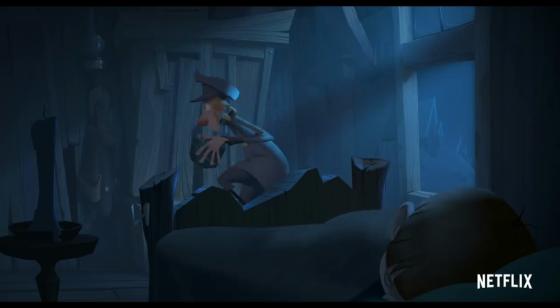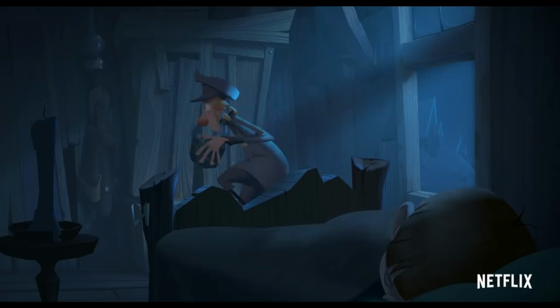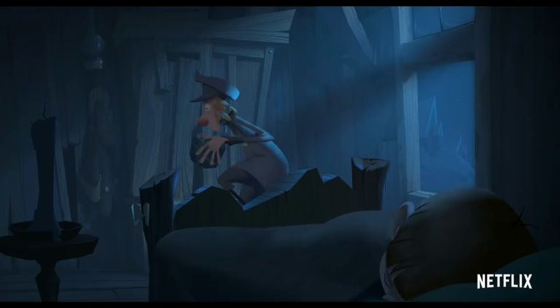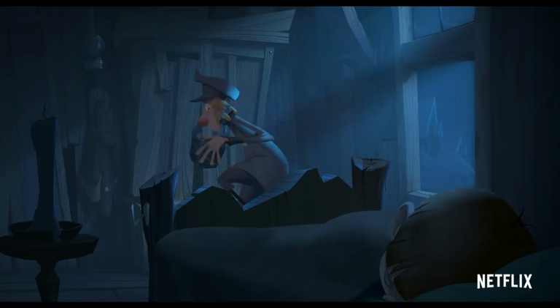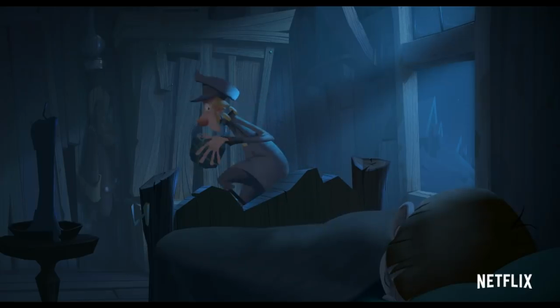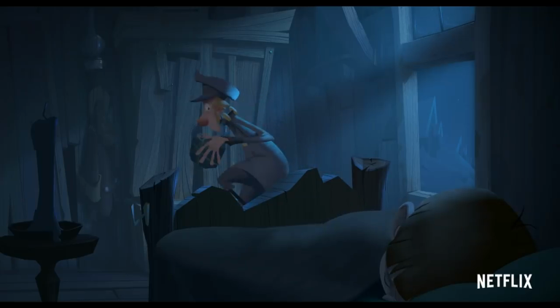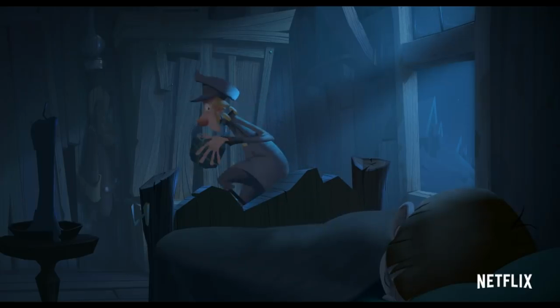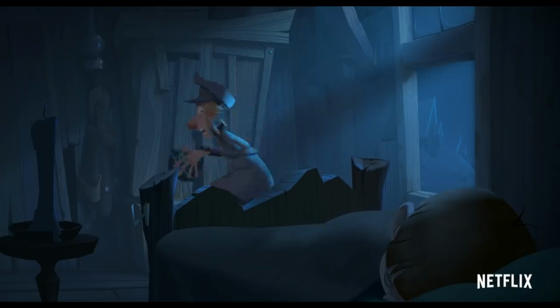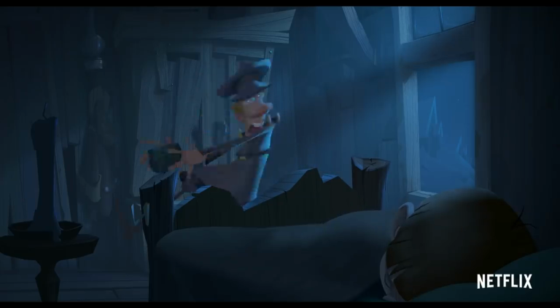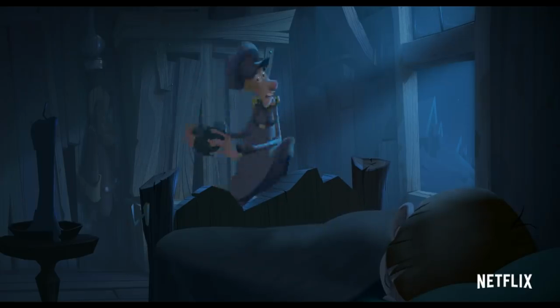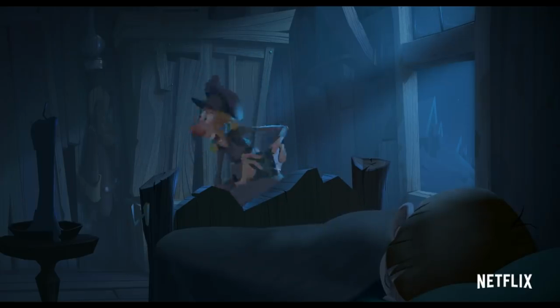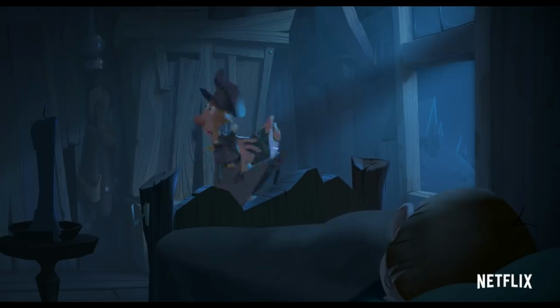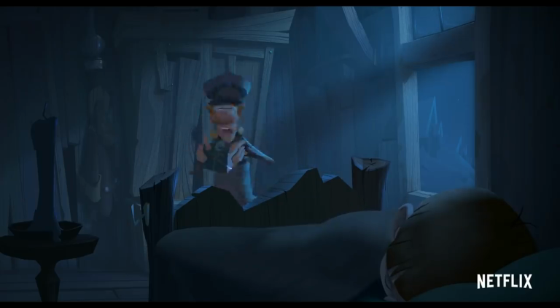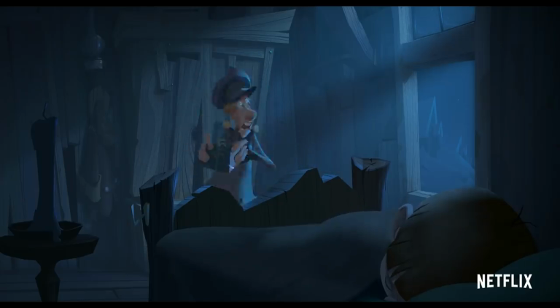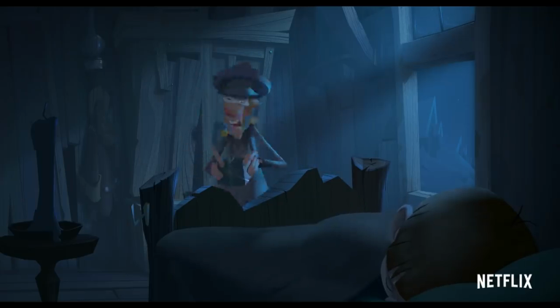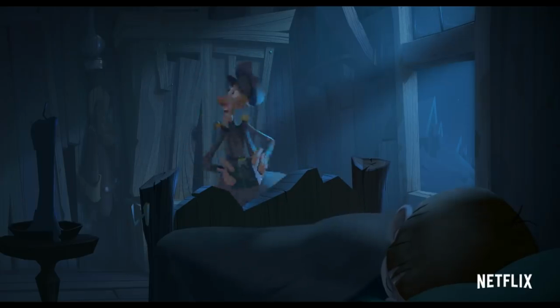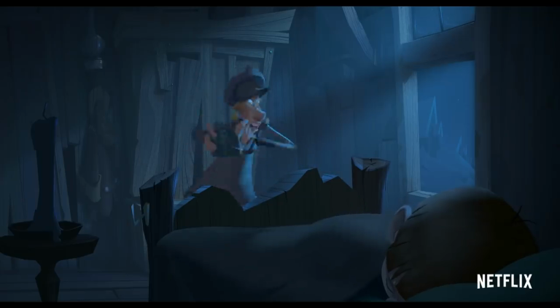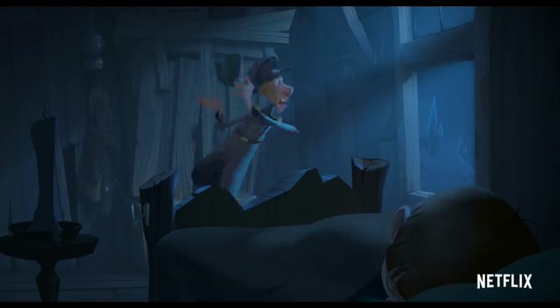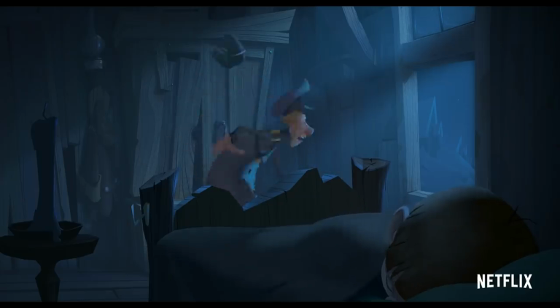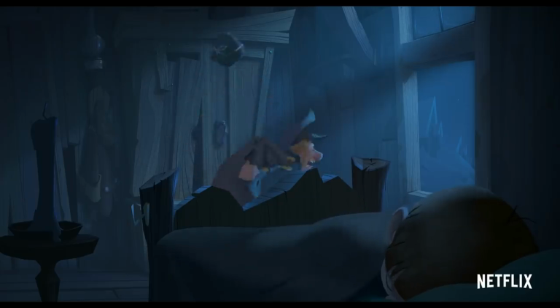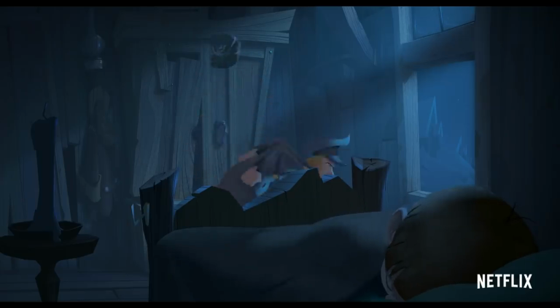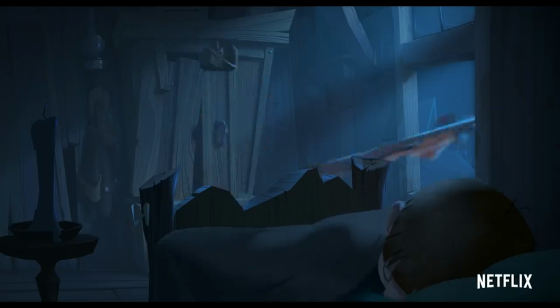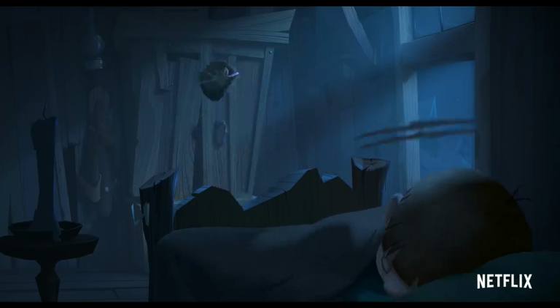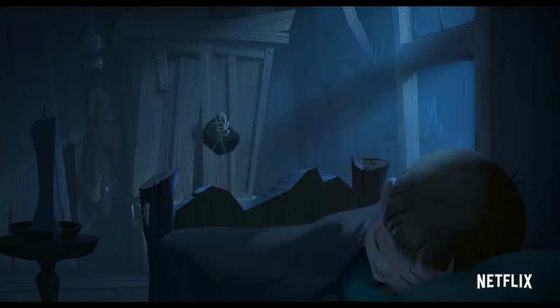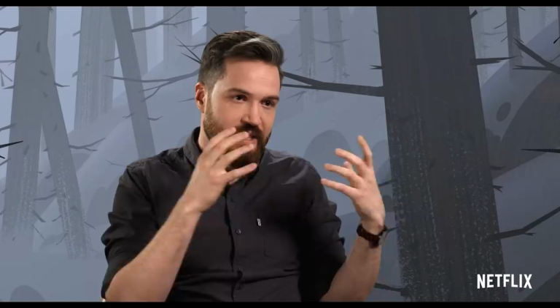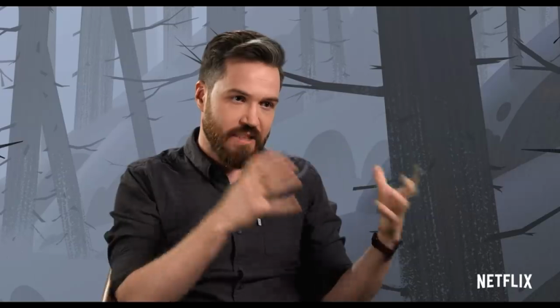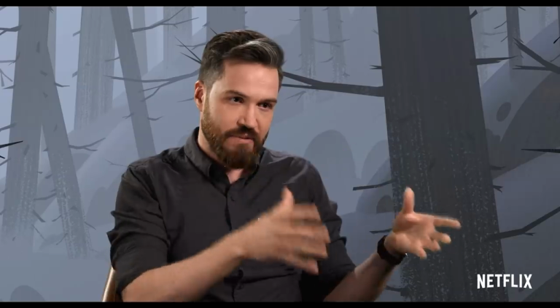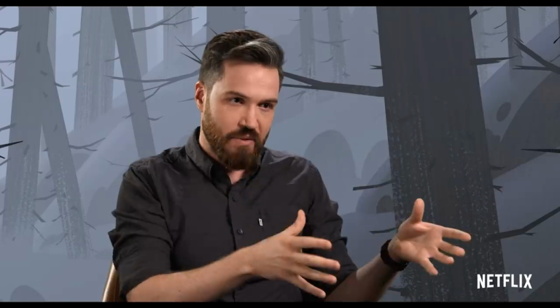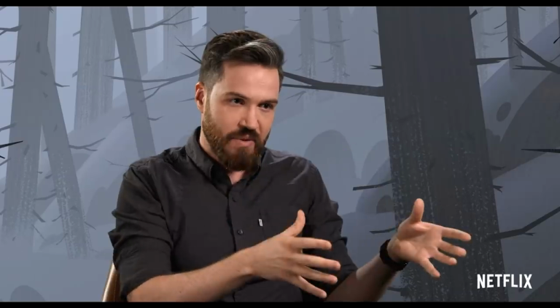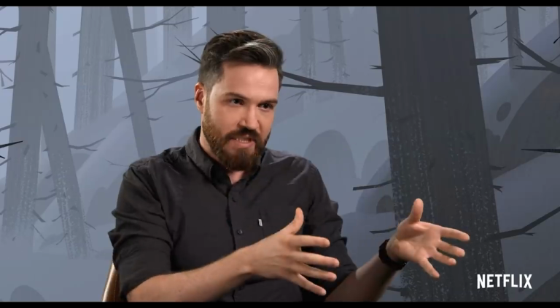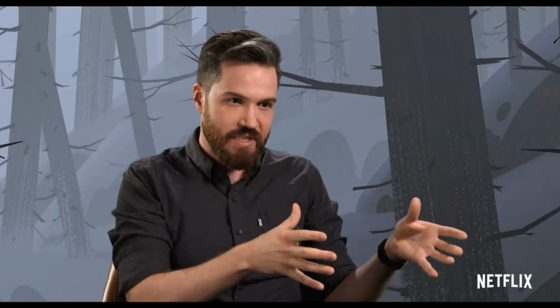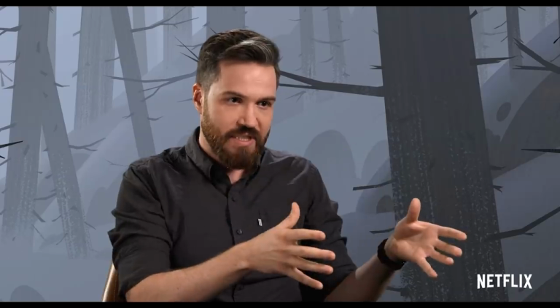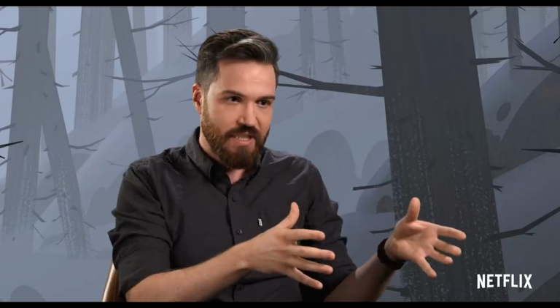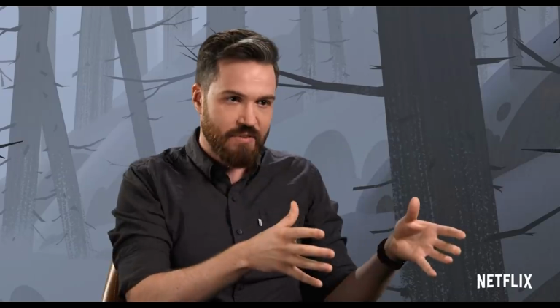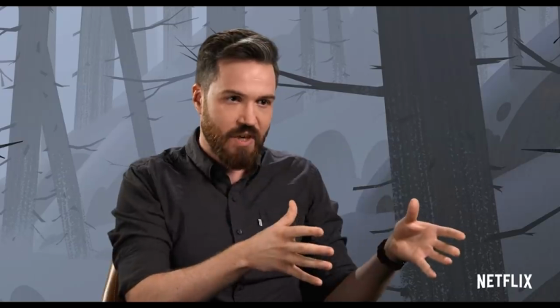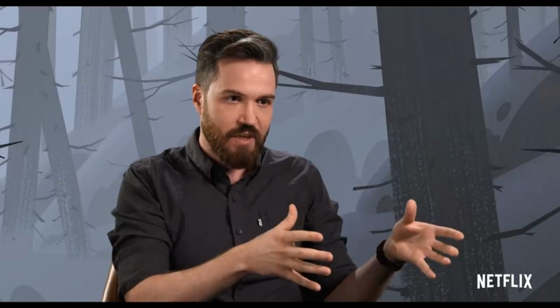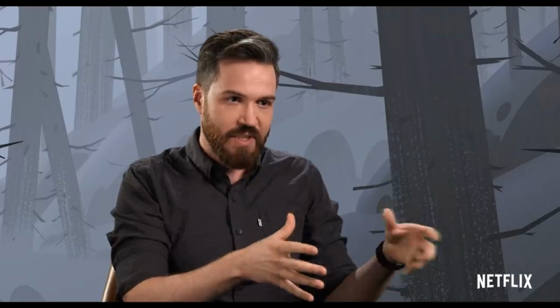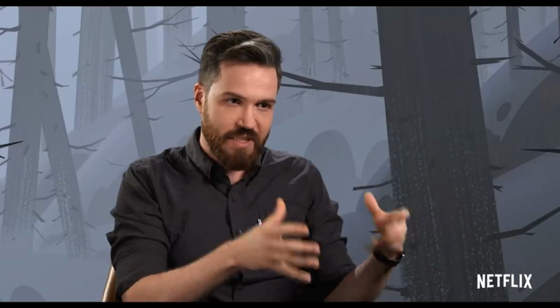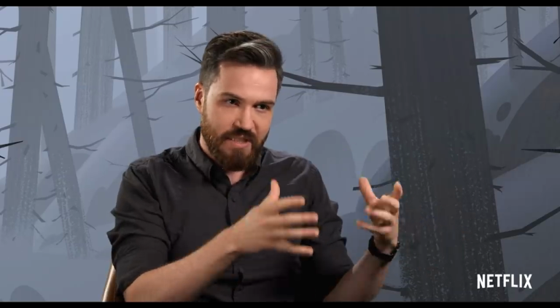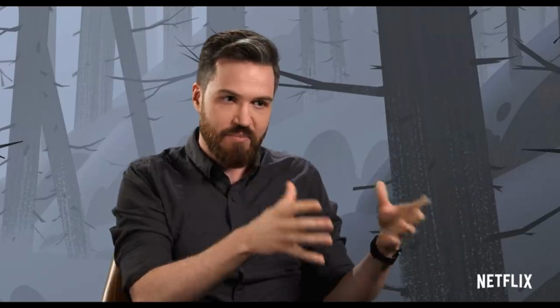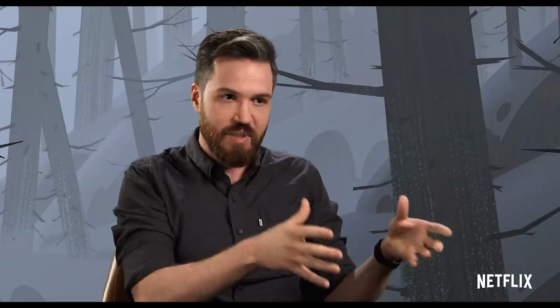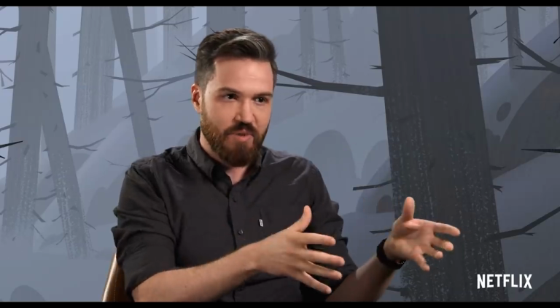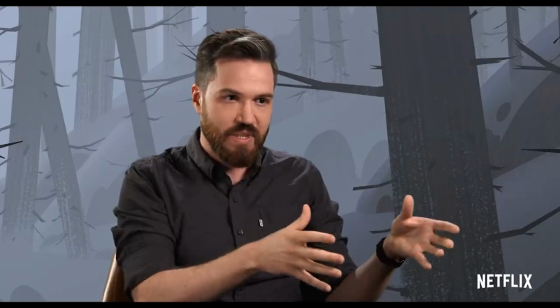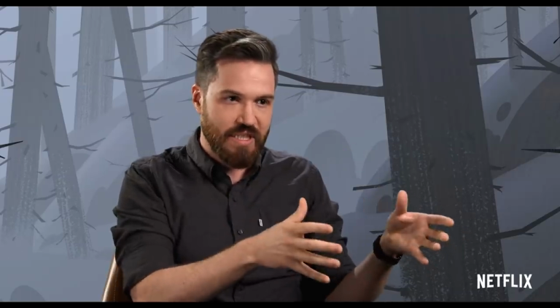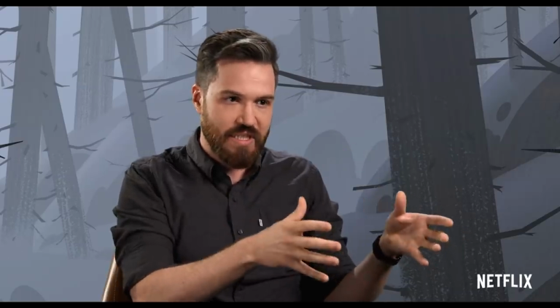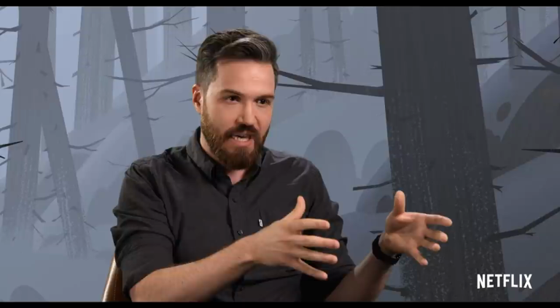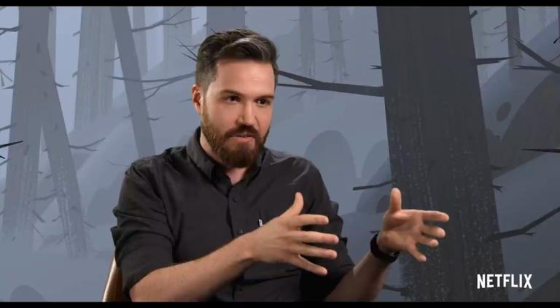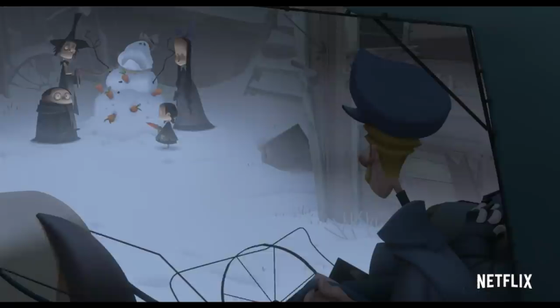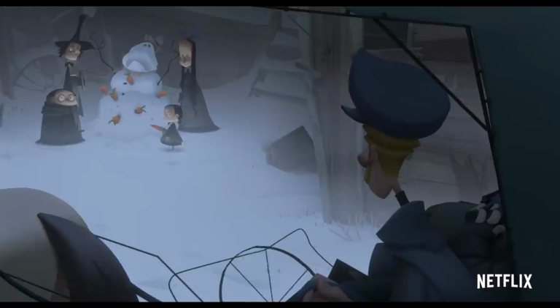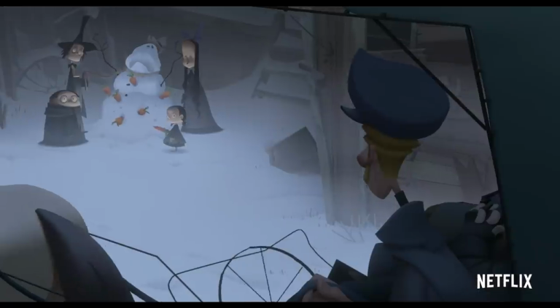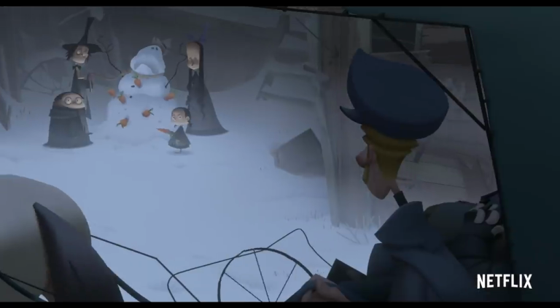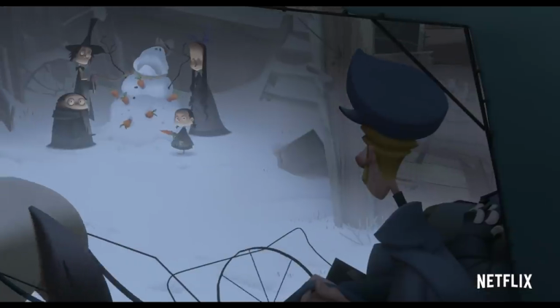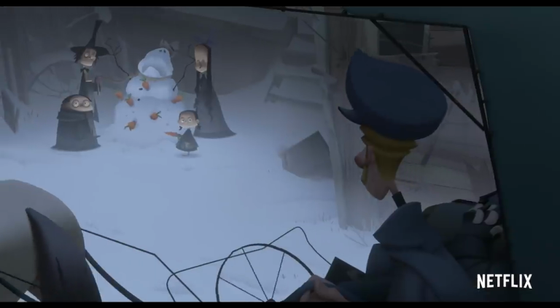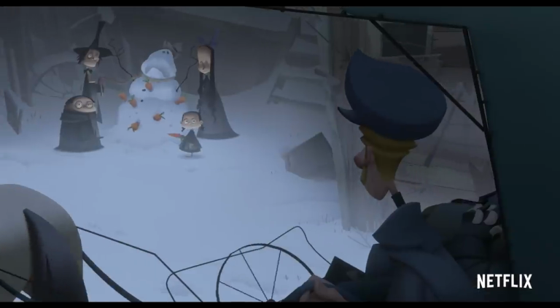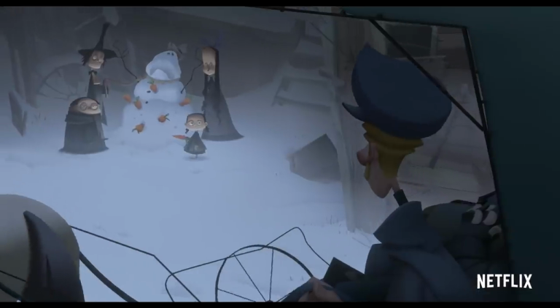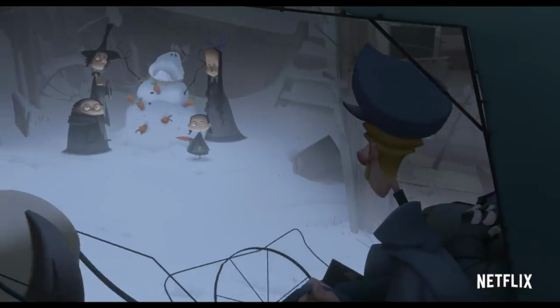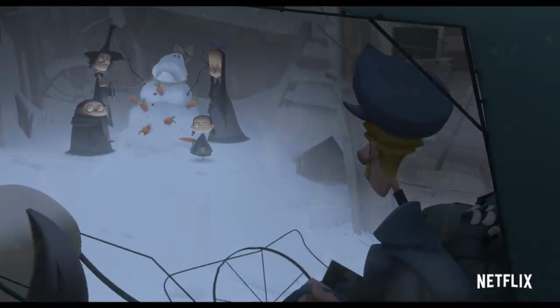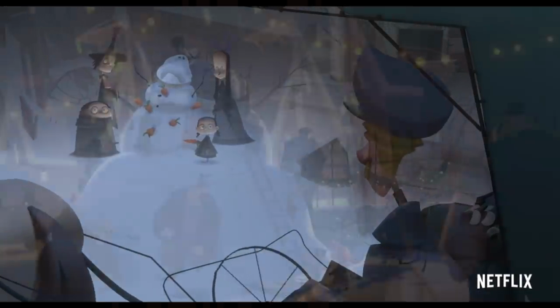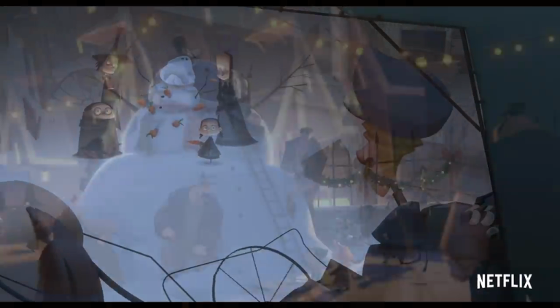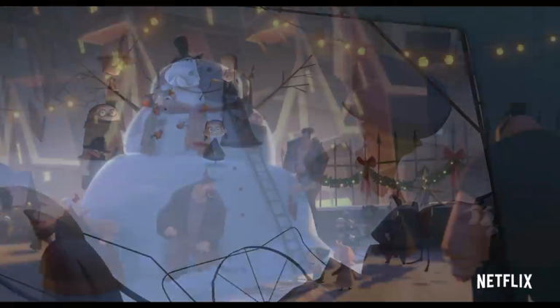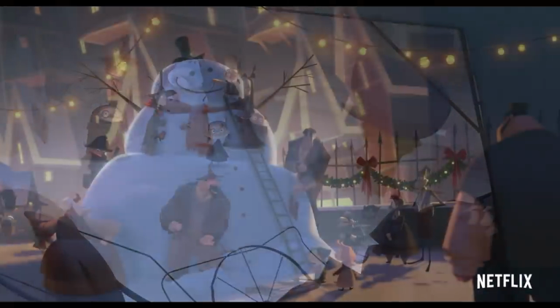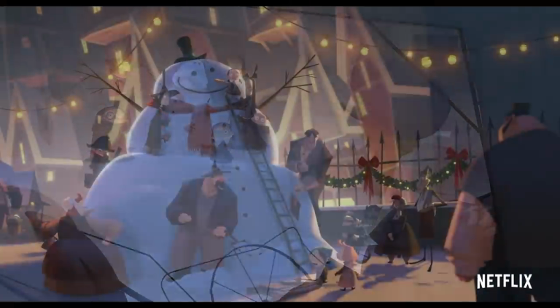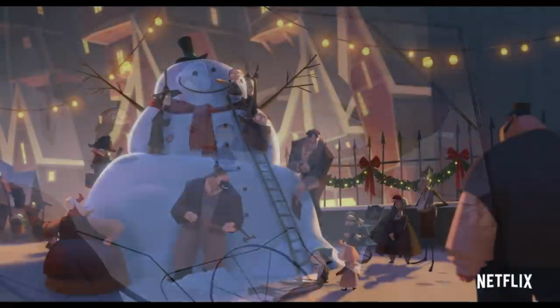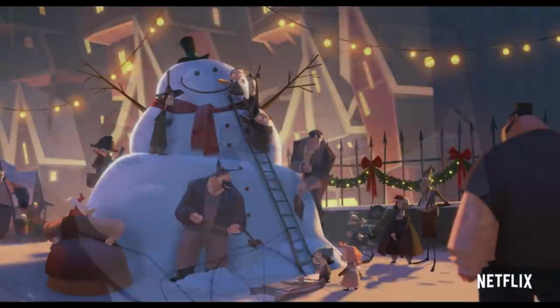Jesper, by his actions and his transformation, influences the environment and the people in the town. And the town itself changes.